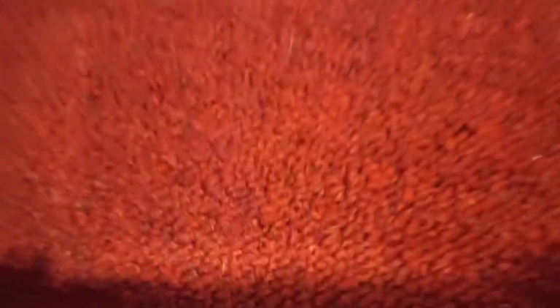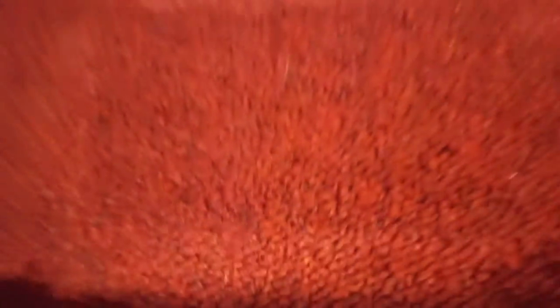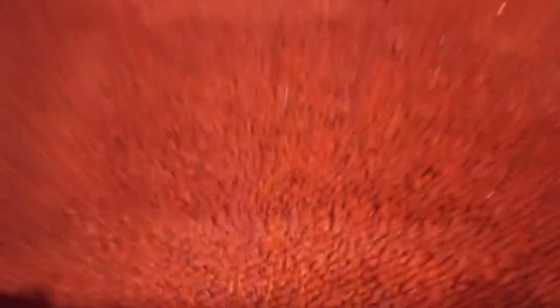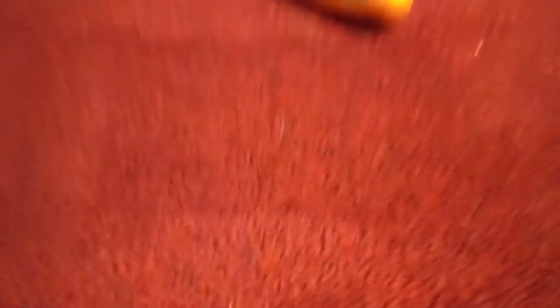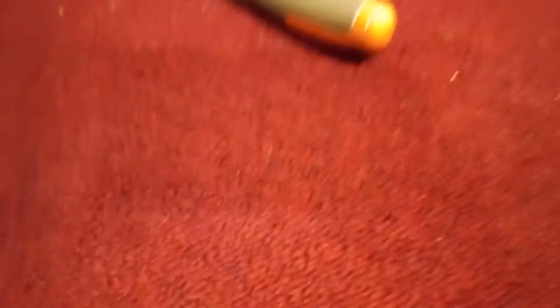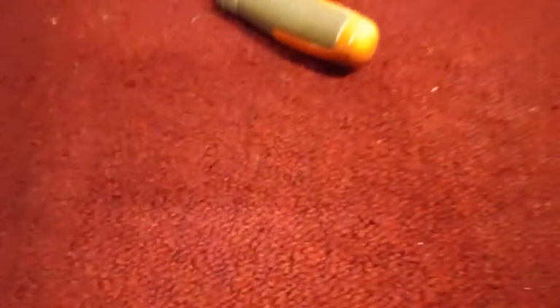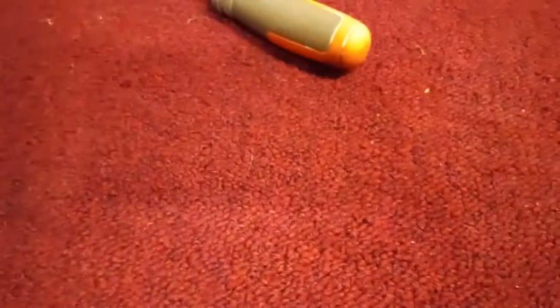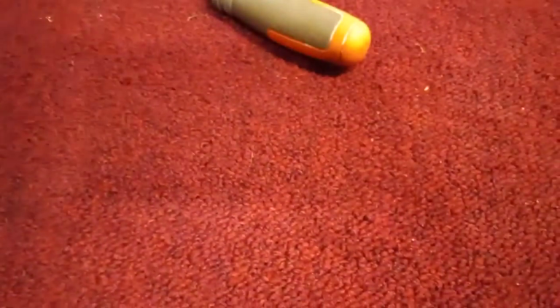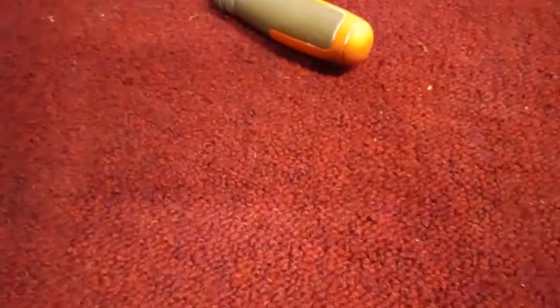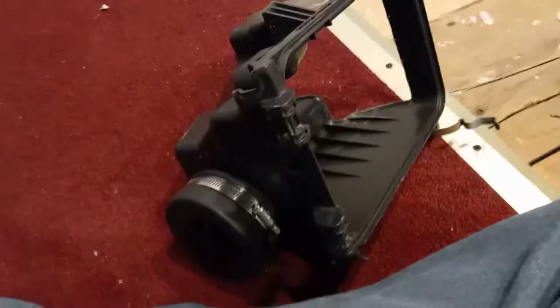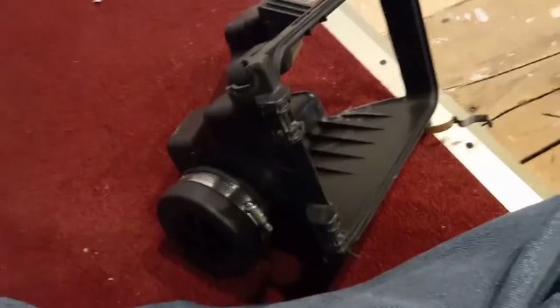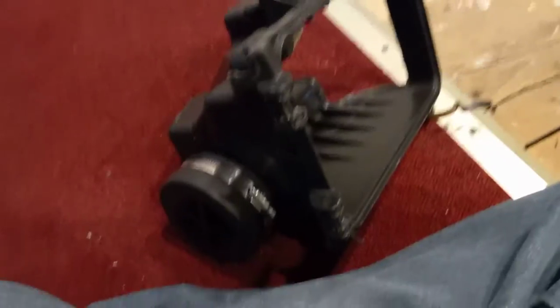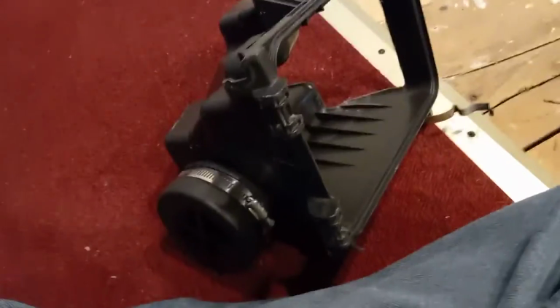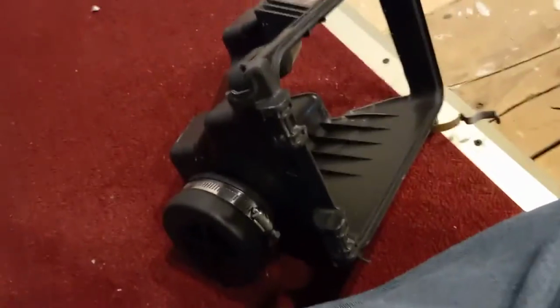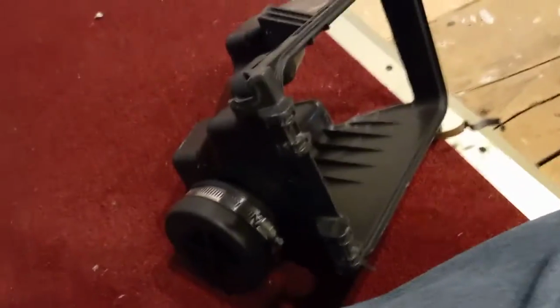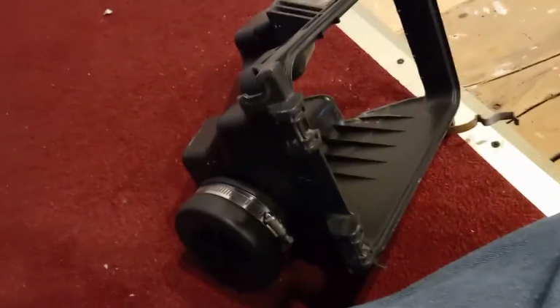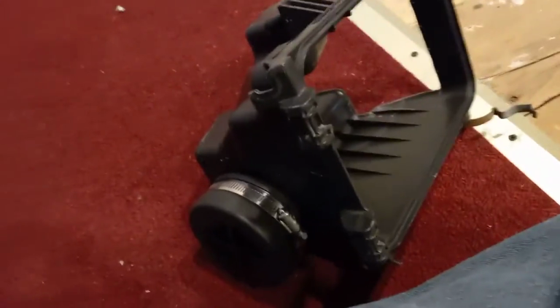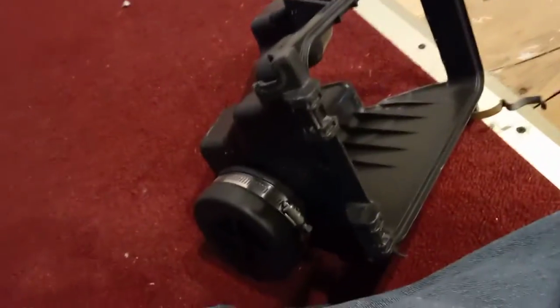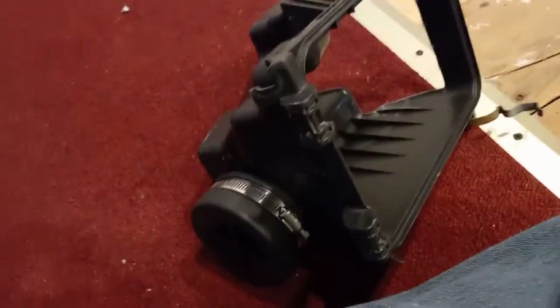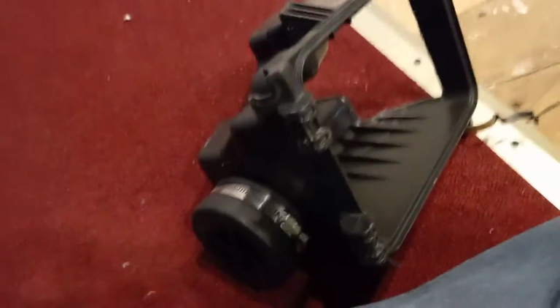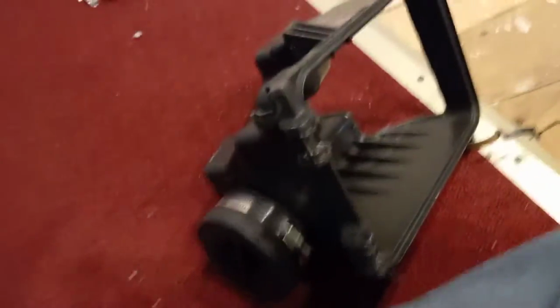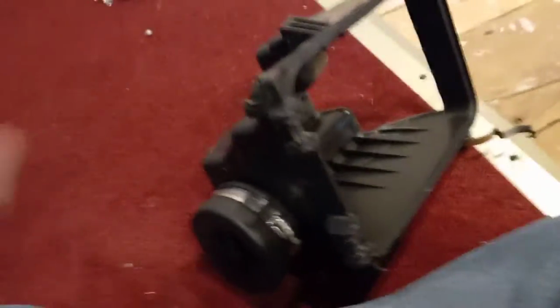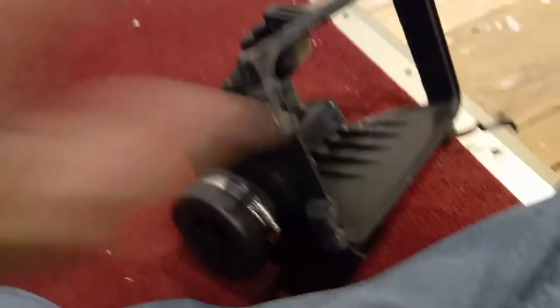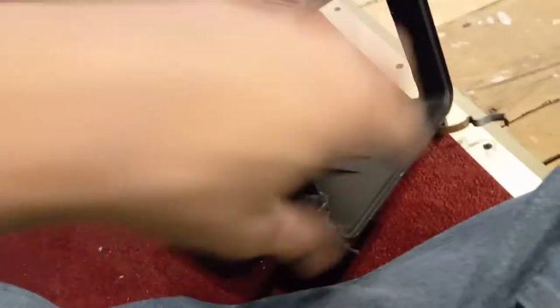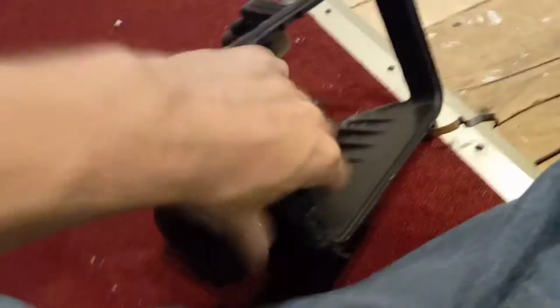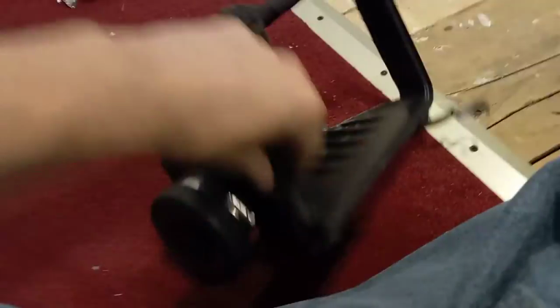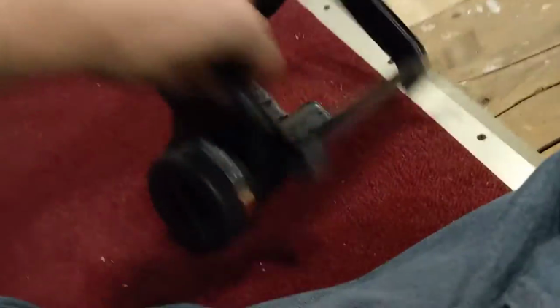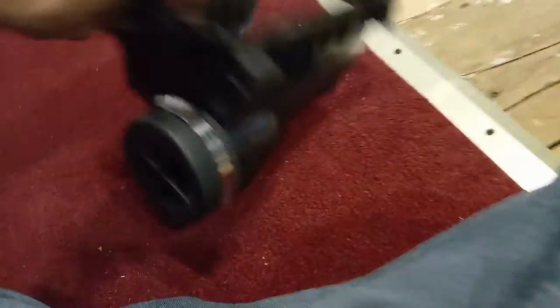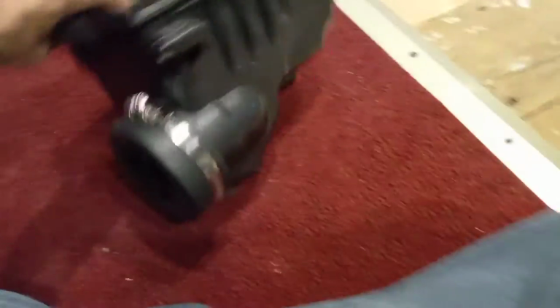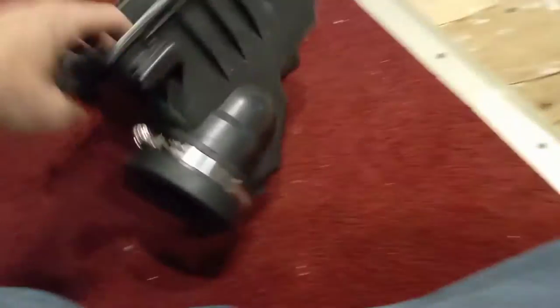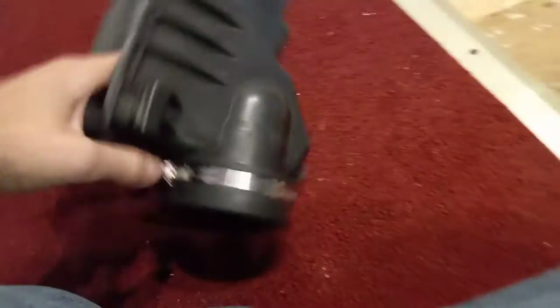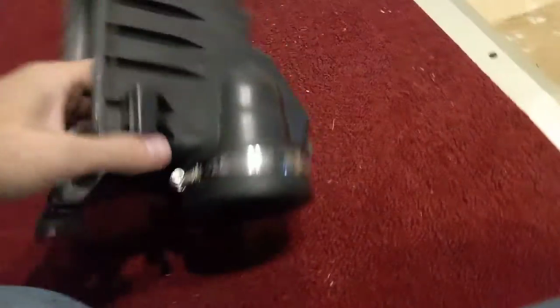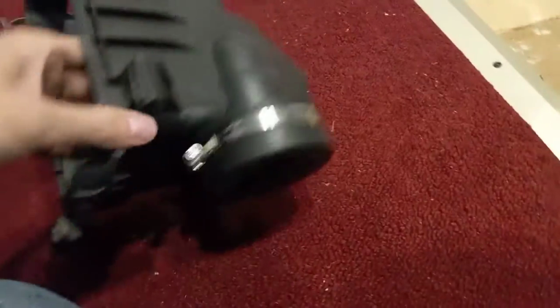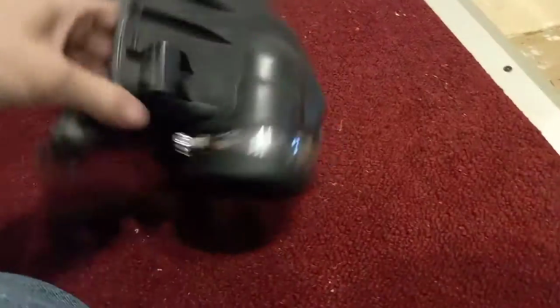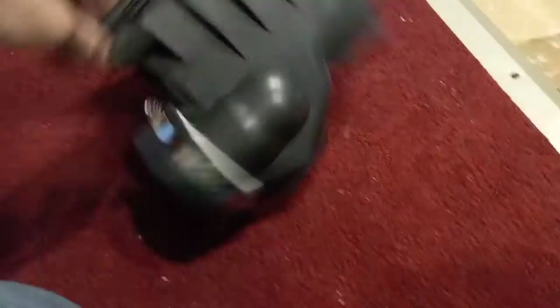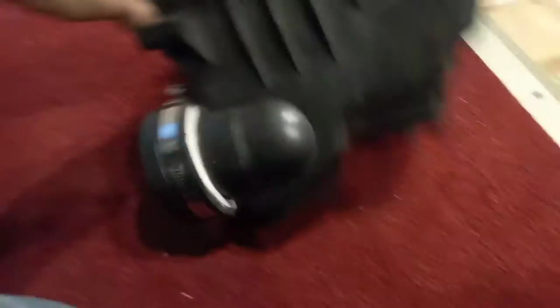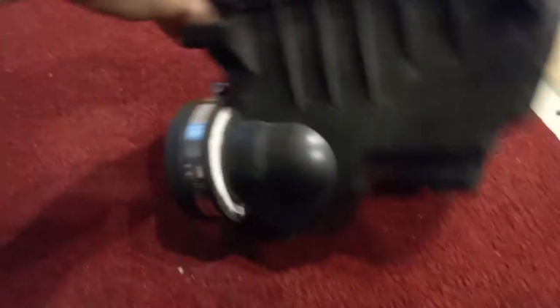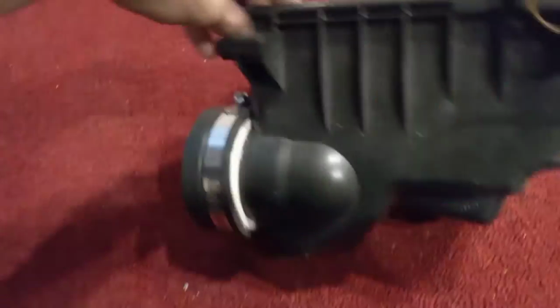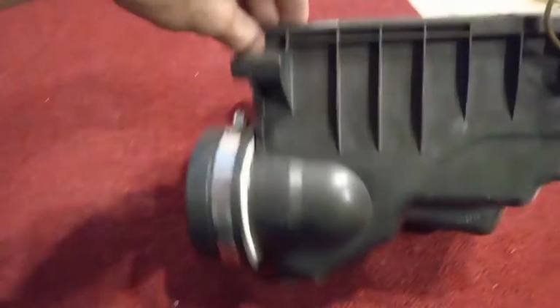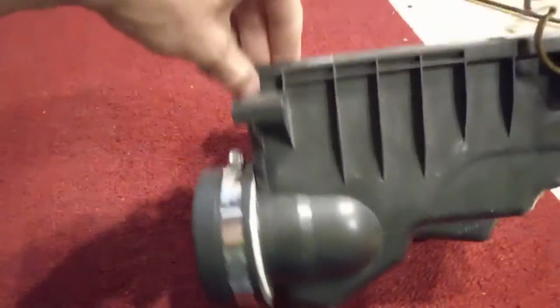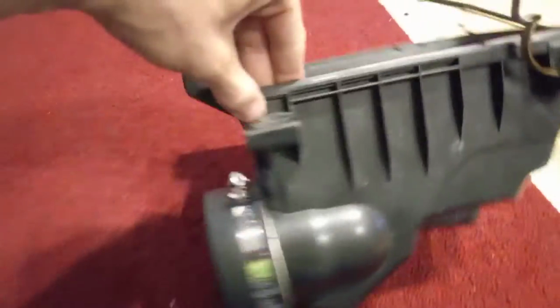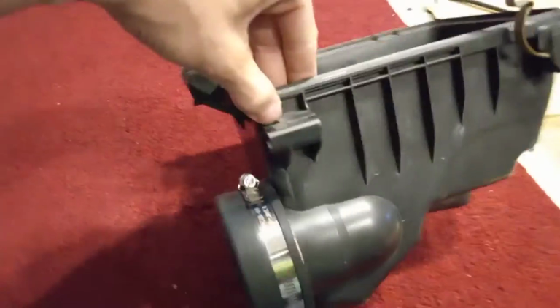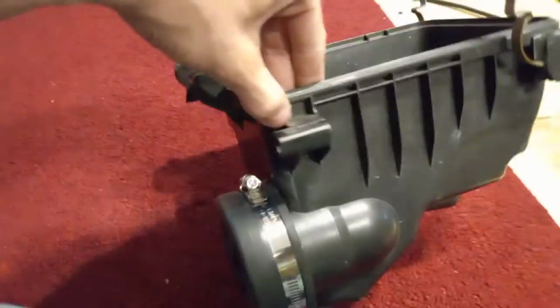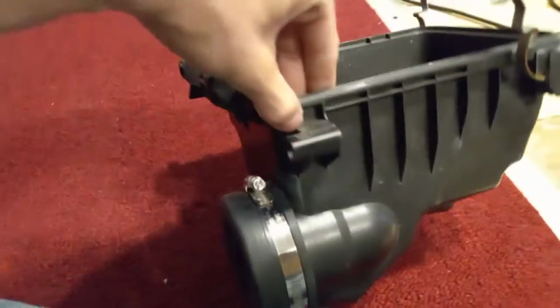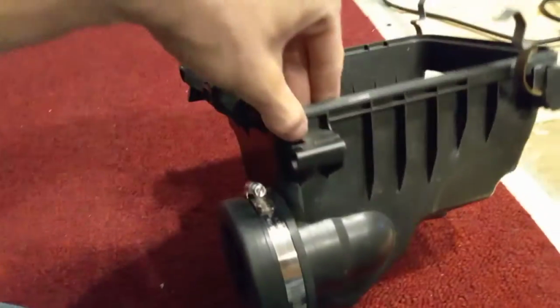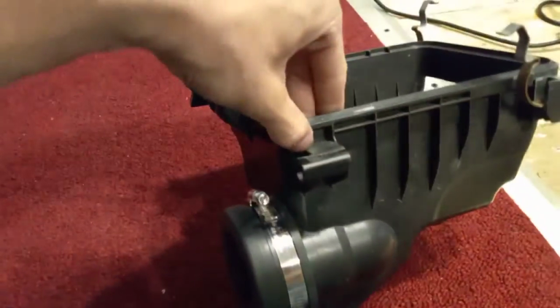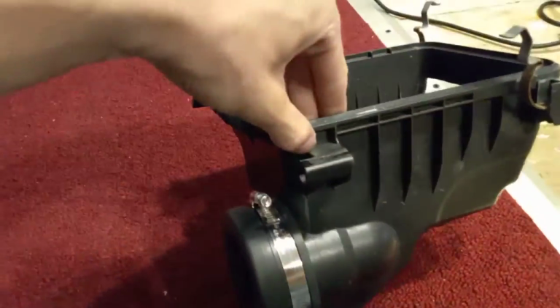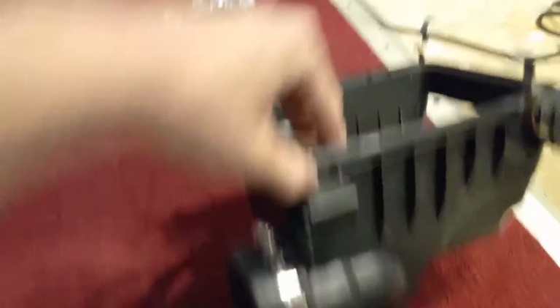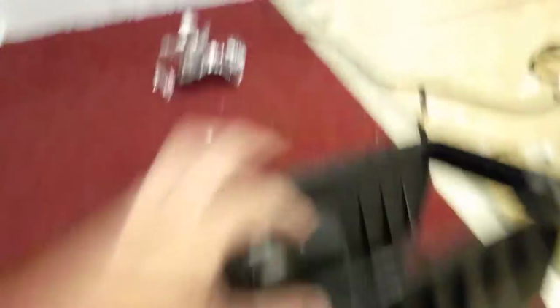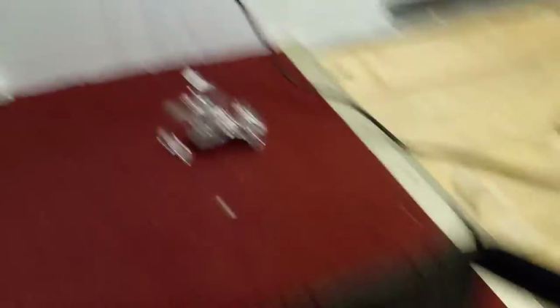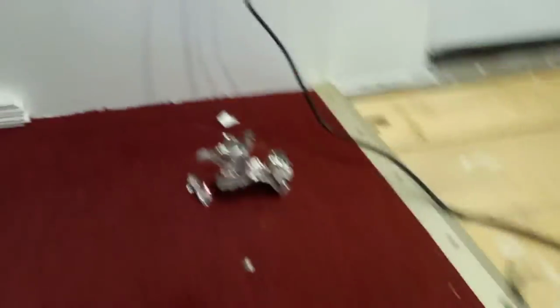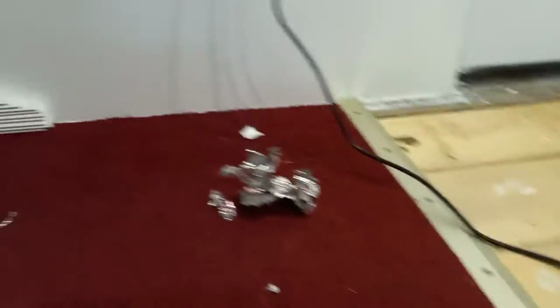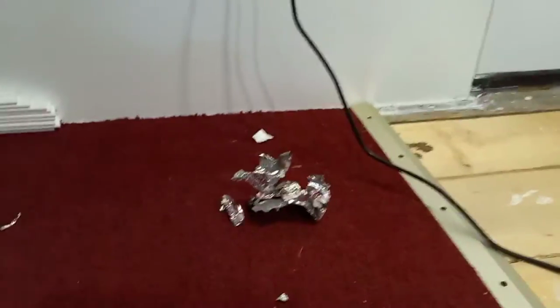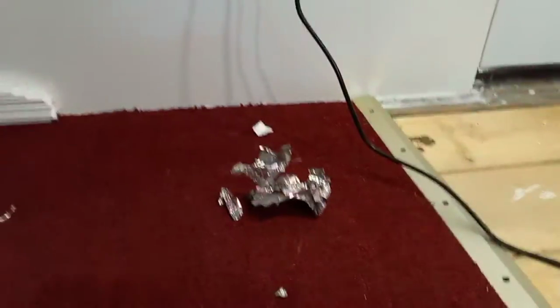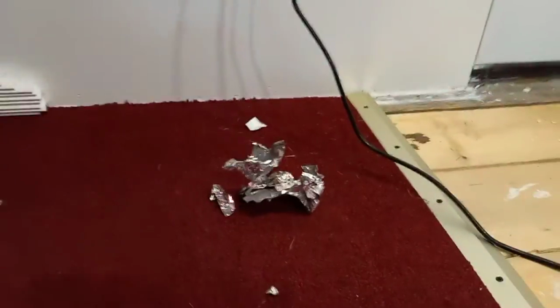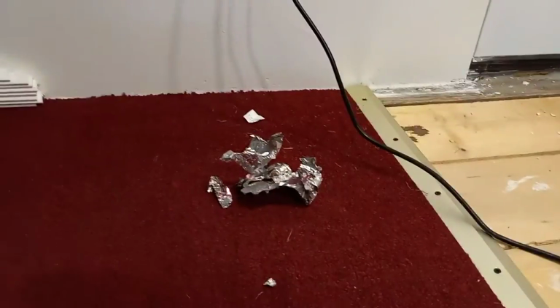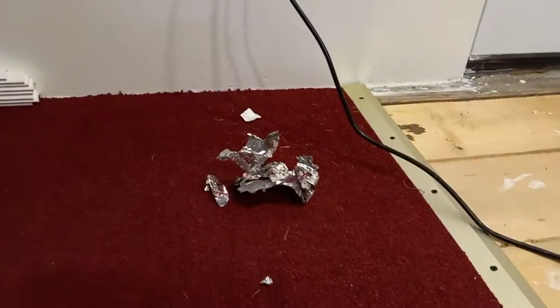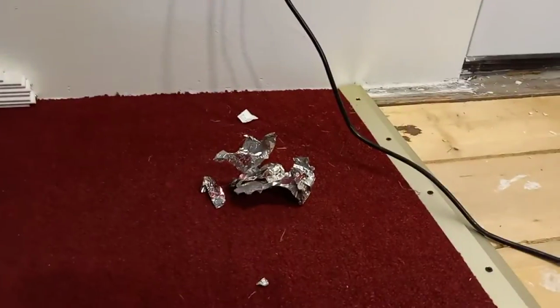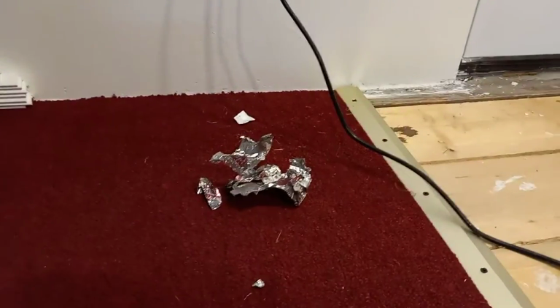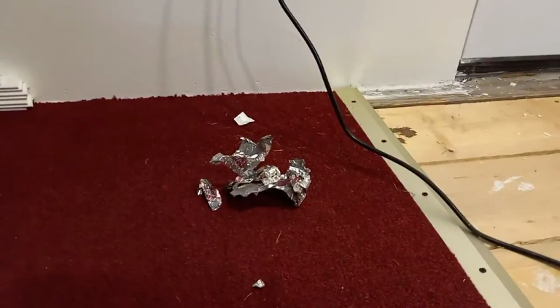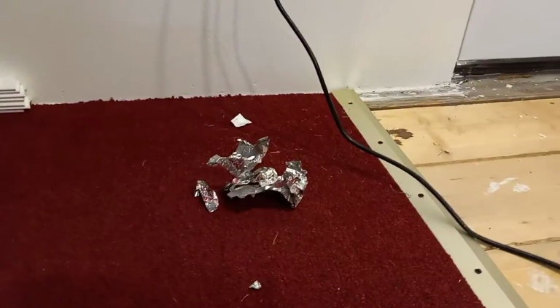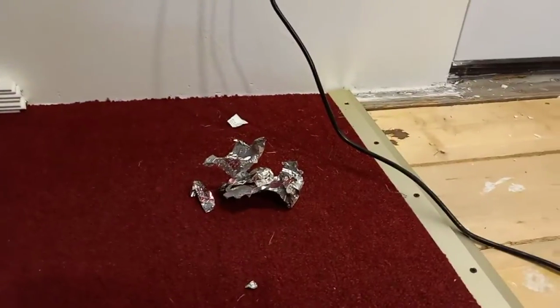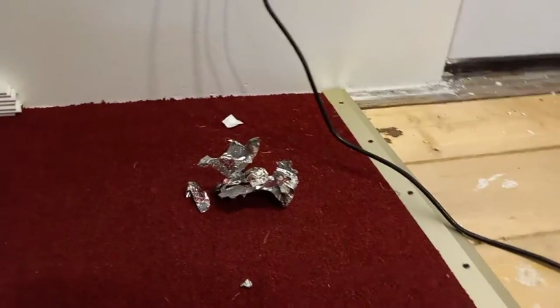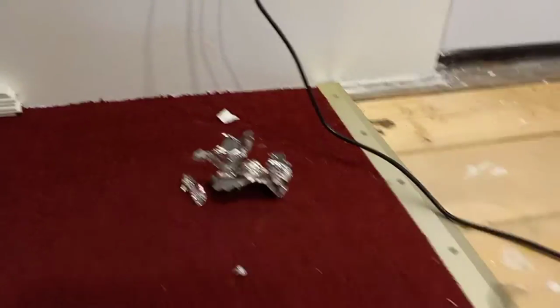And there we go. That looks much better than a bunch of tape.